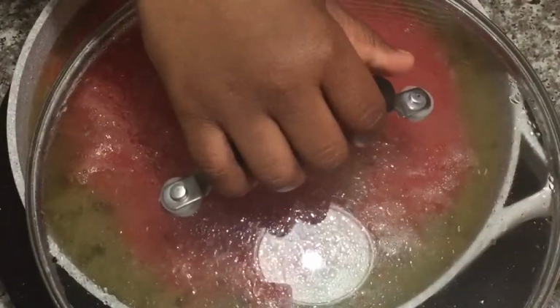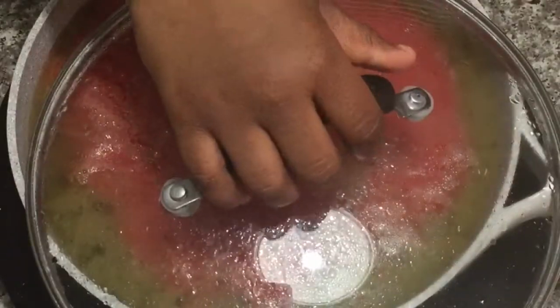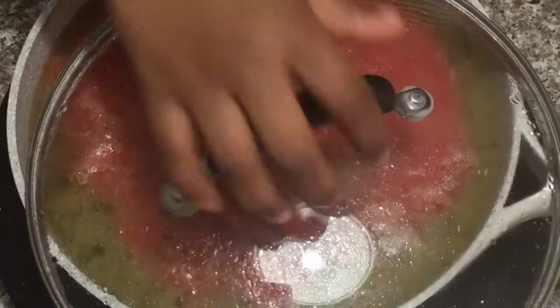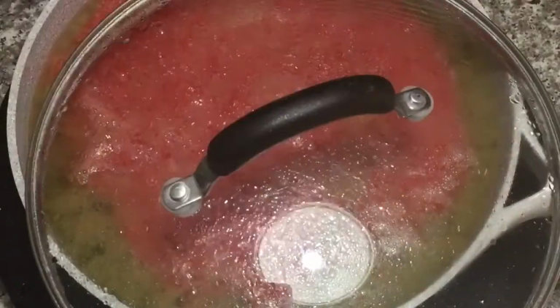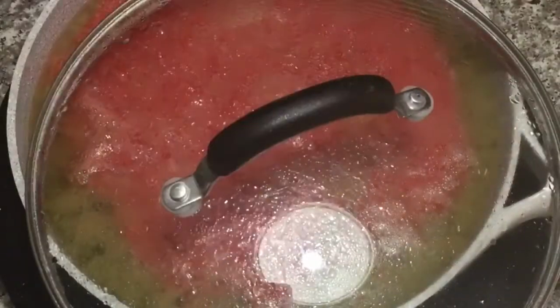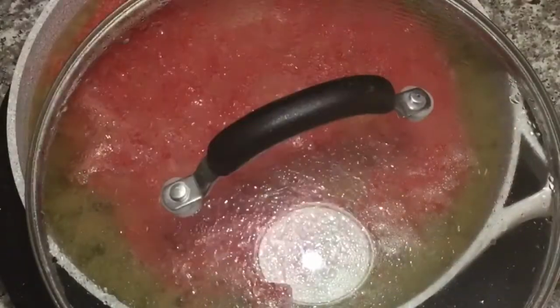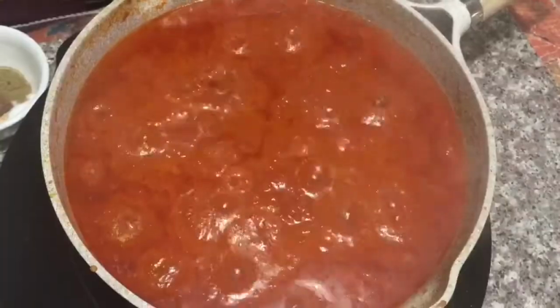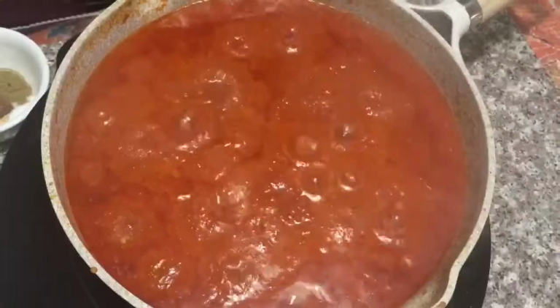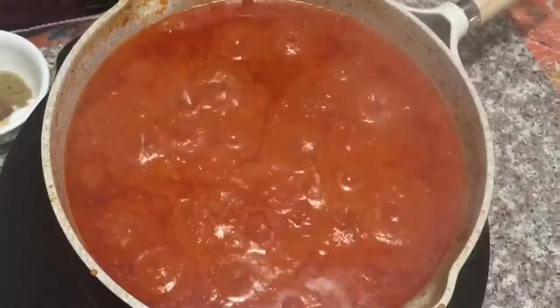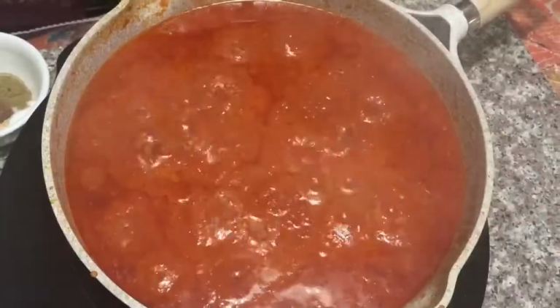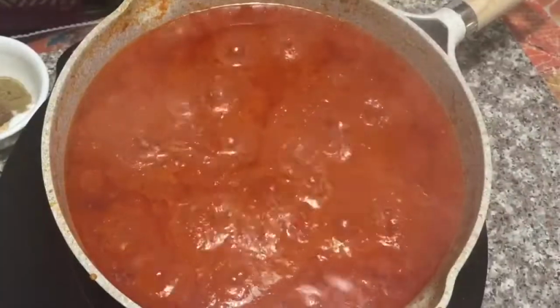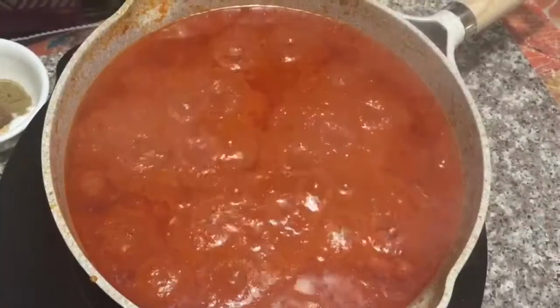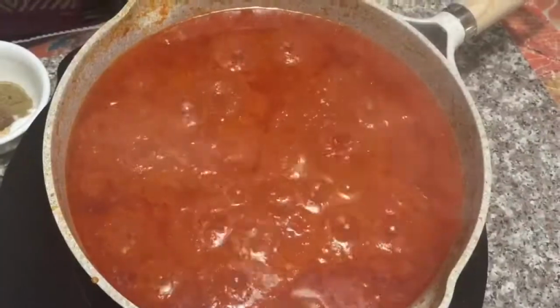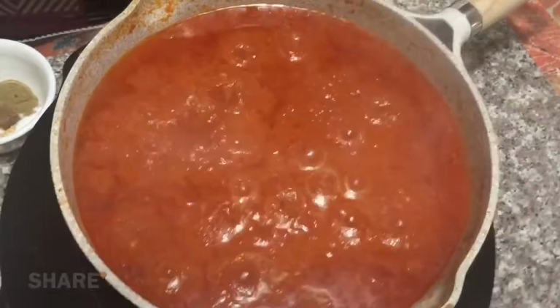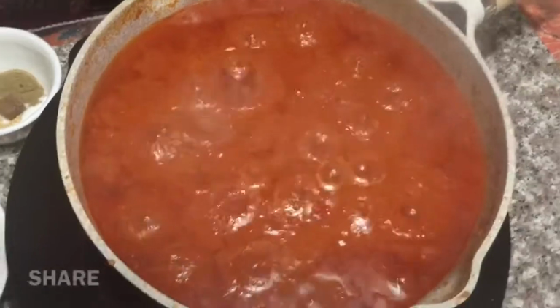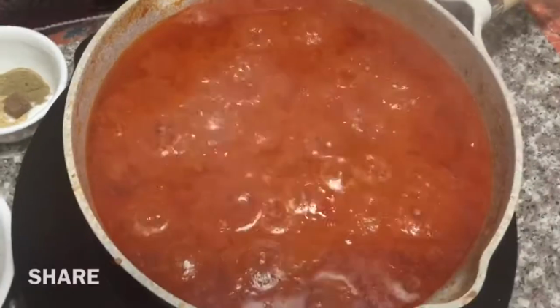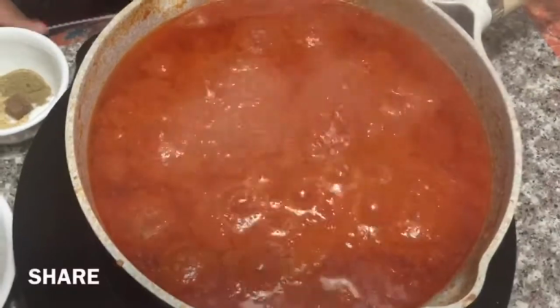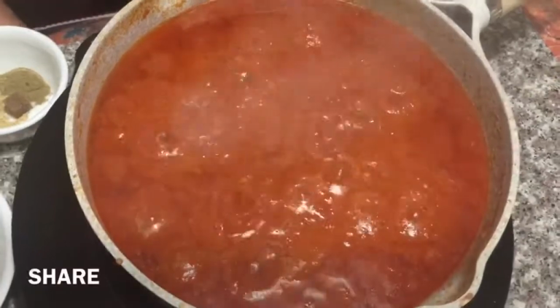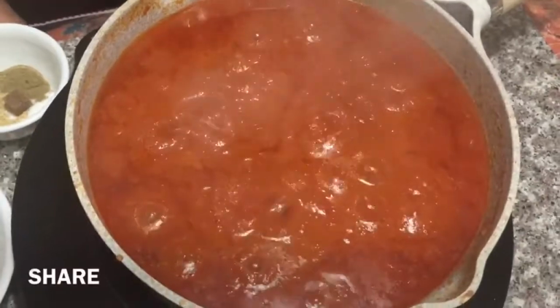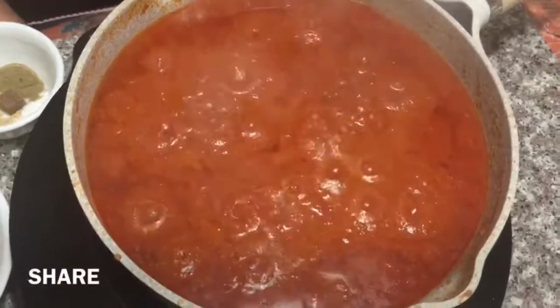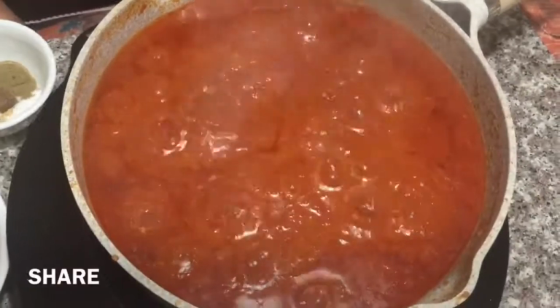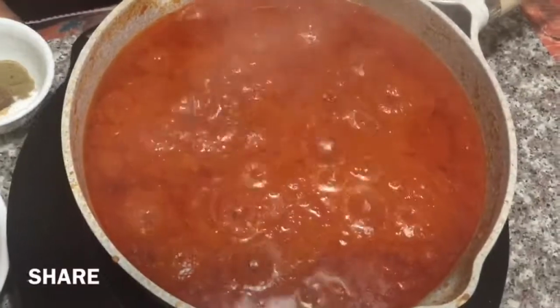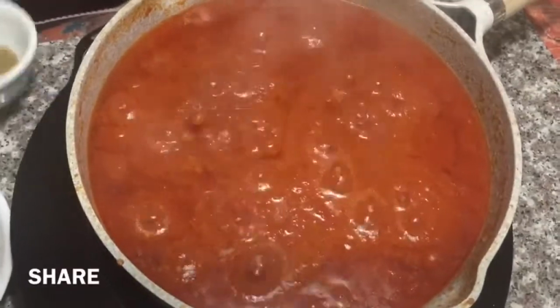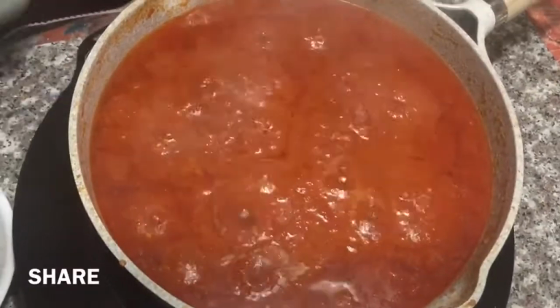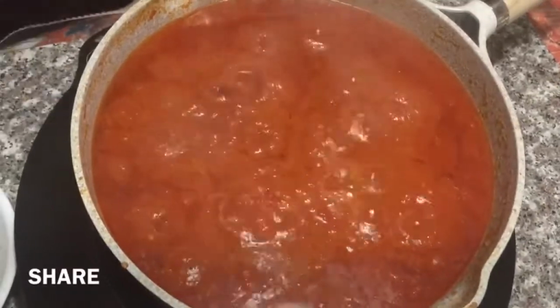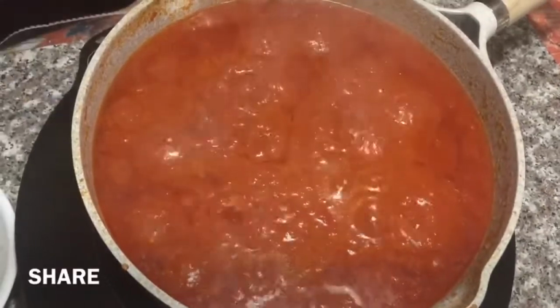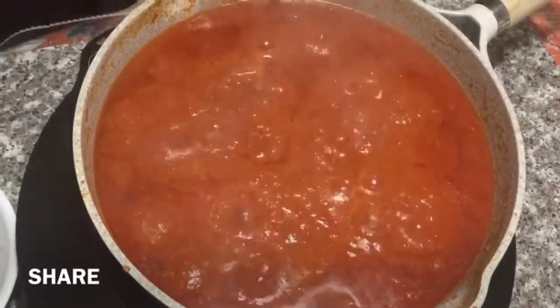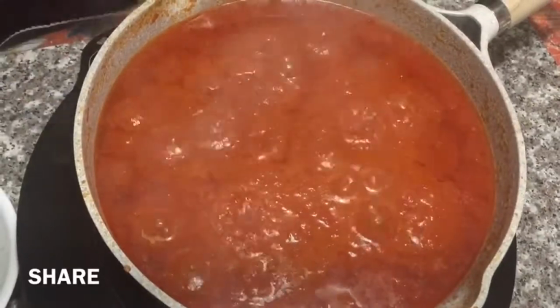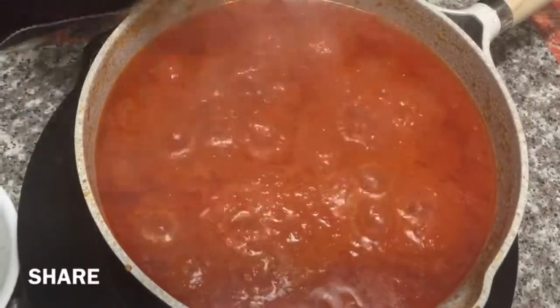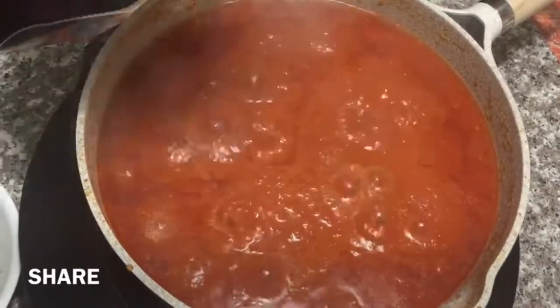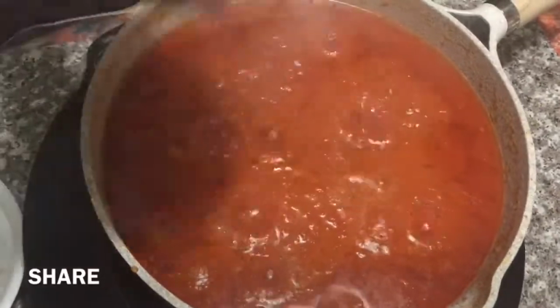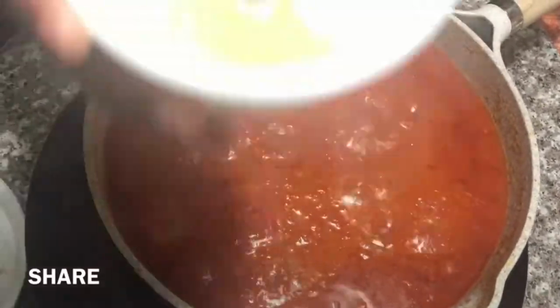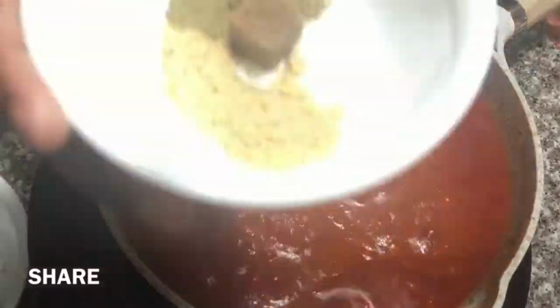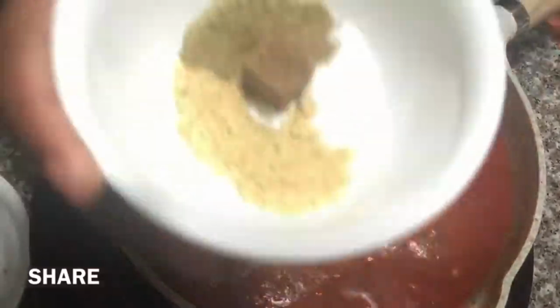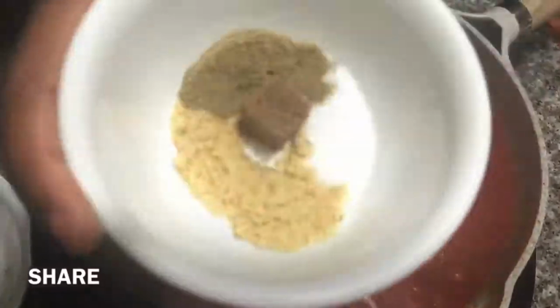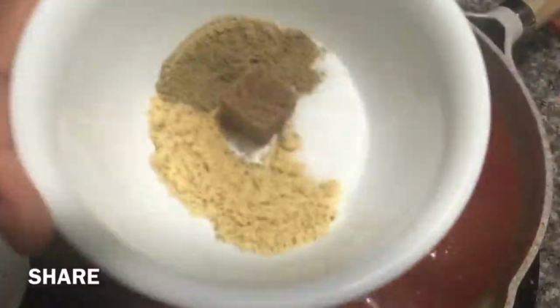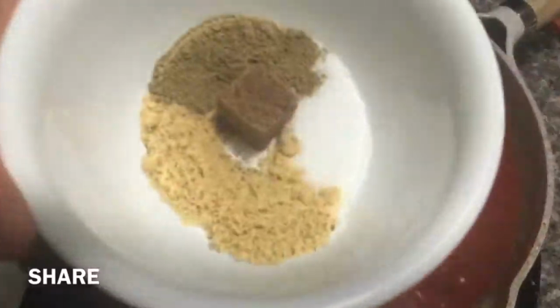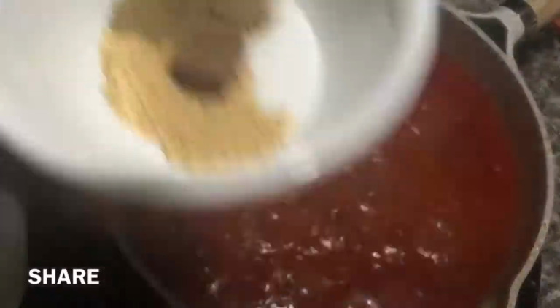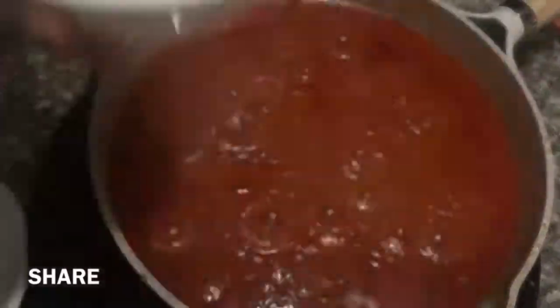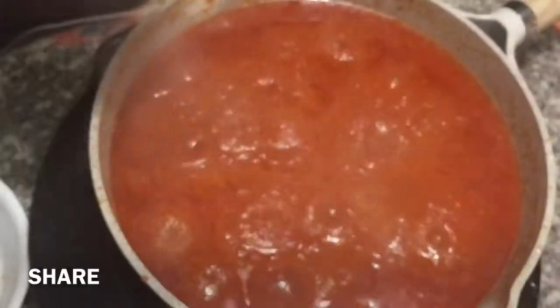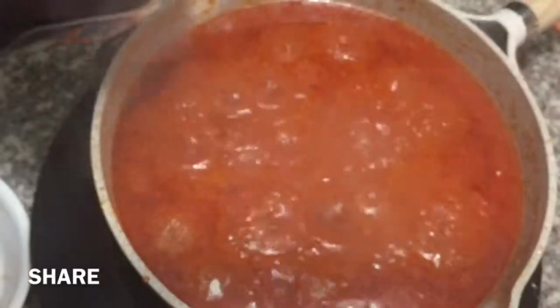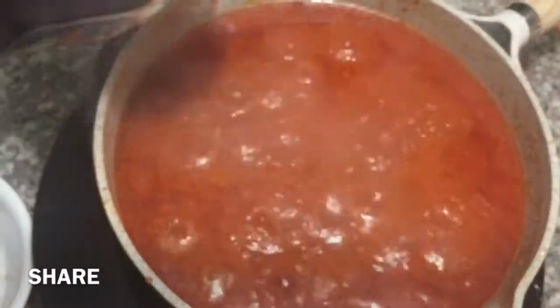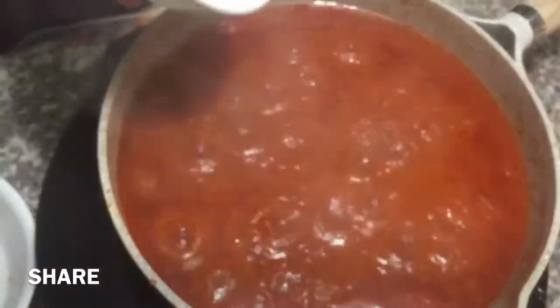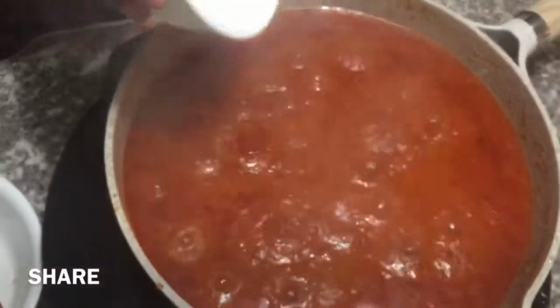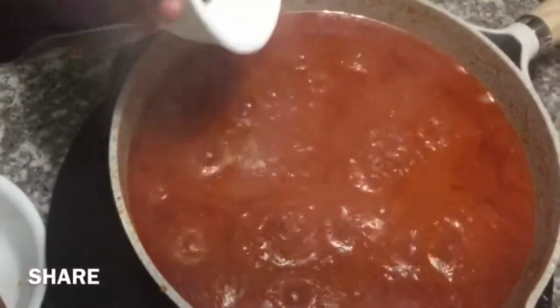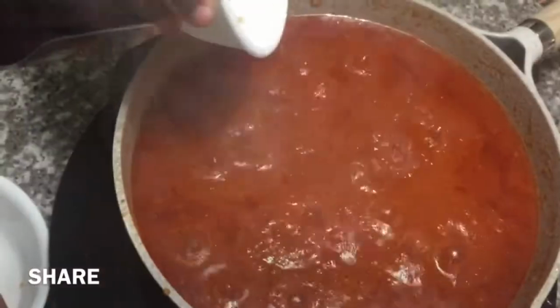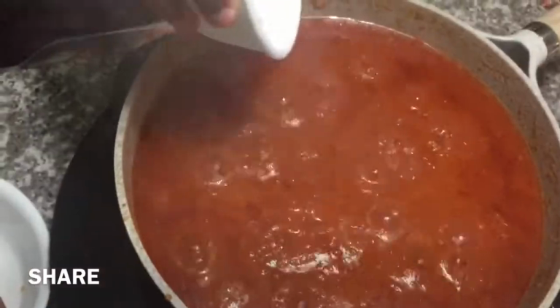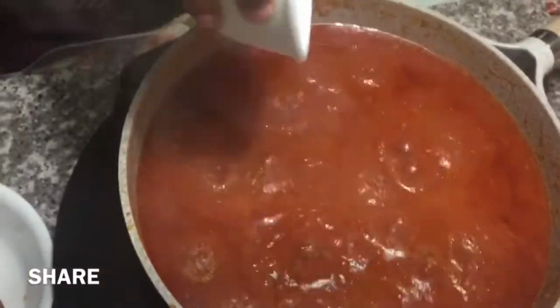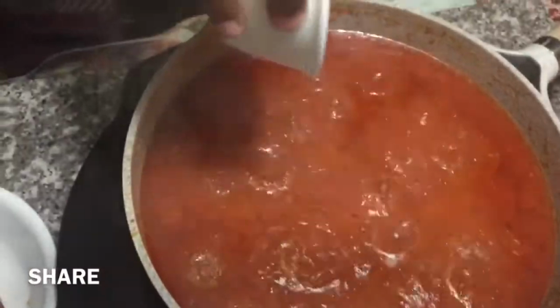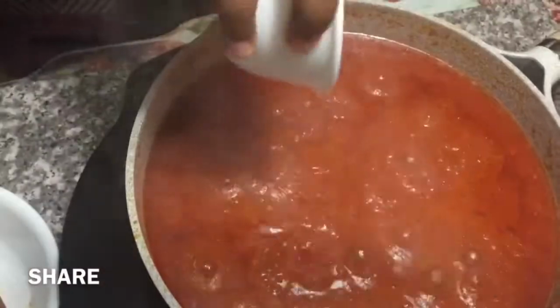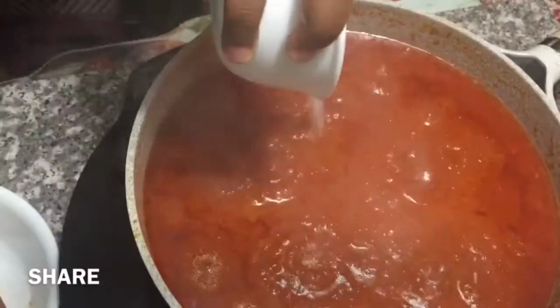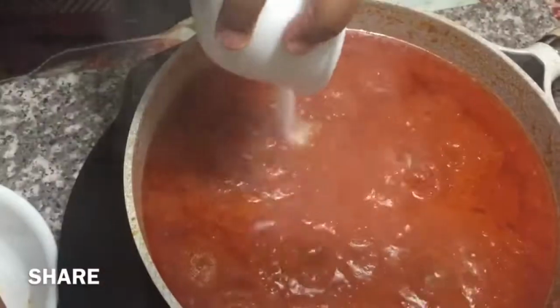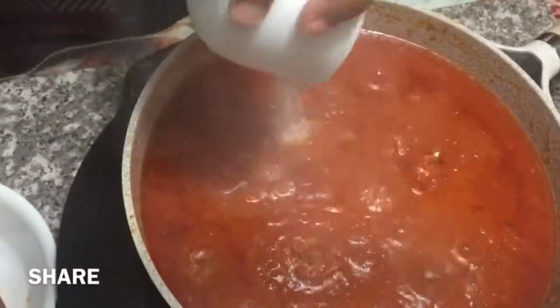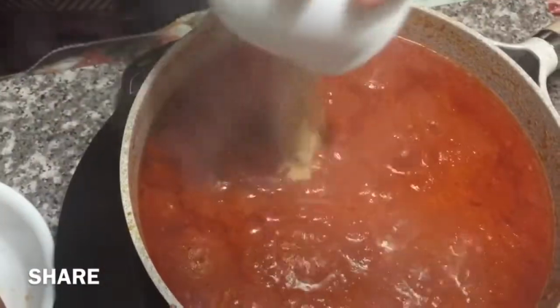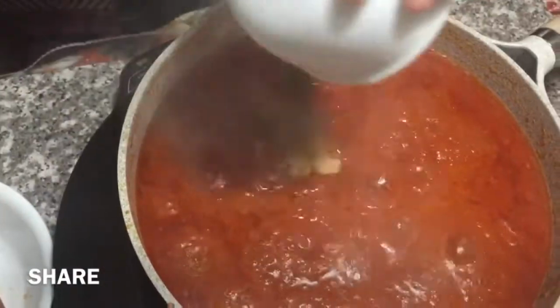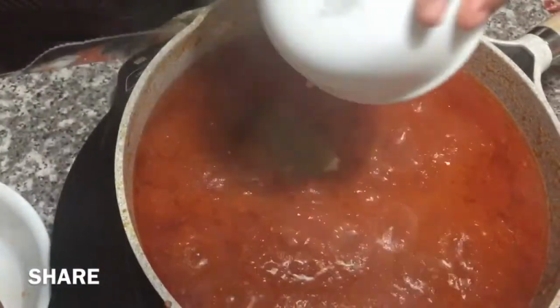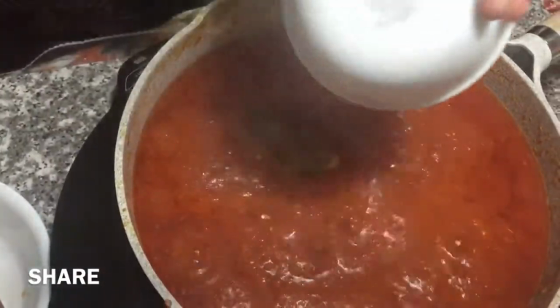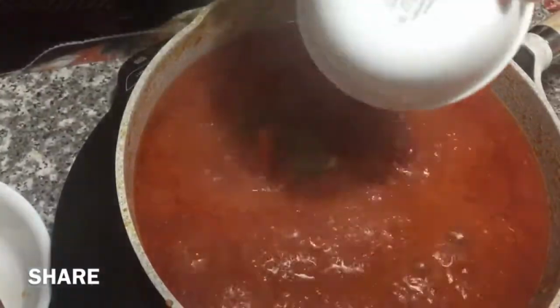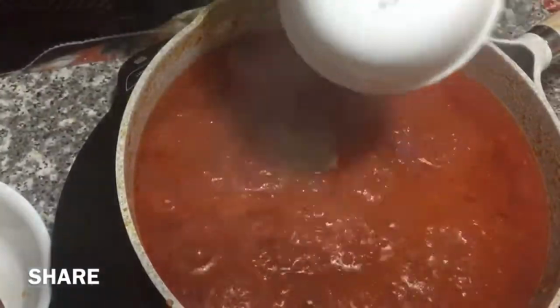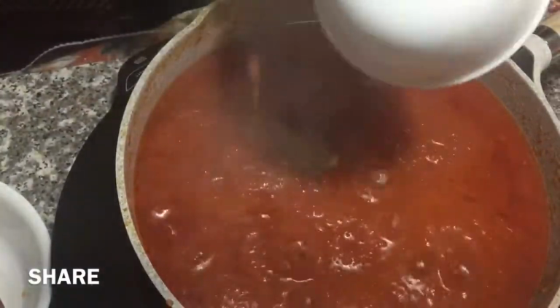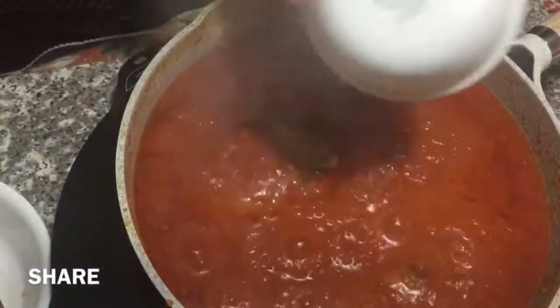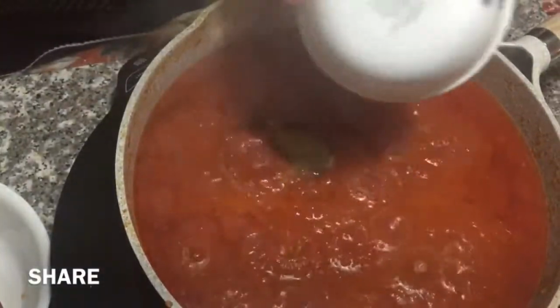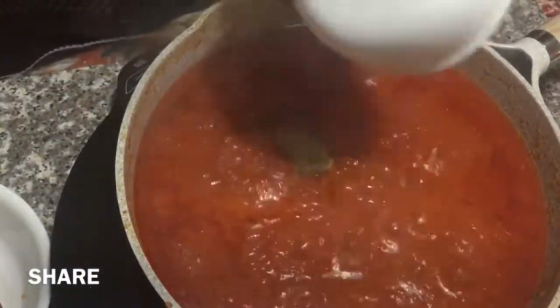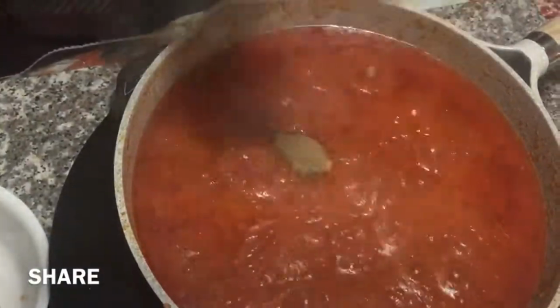My stew is about halfway done, so now I add my spices and some salt and continue cooking.